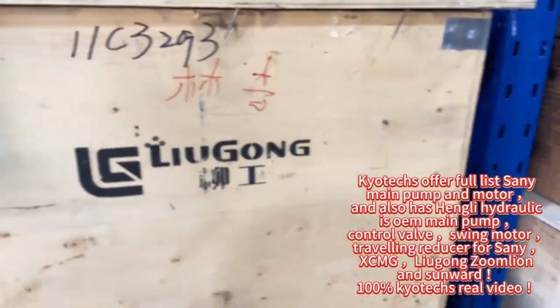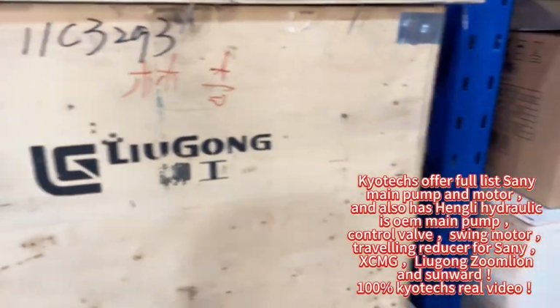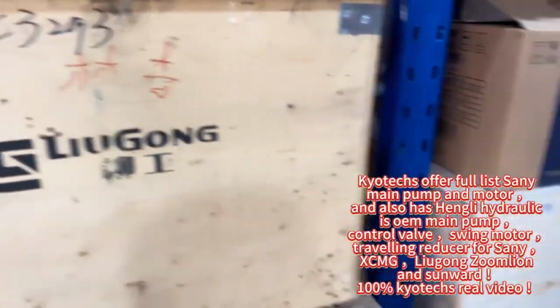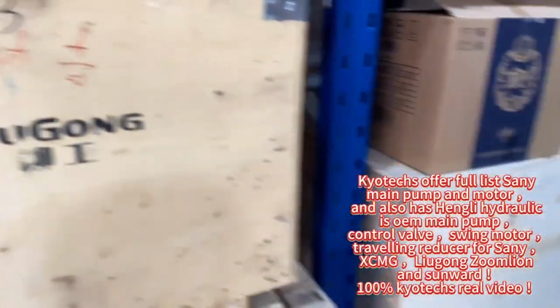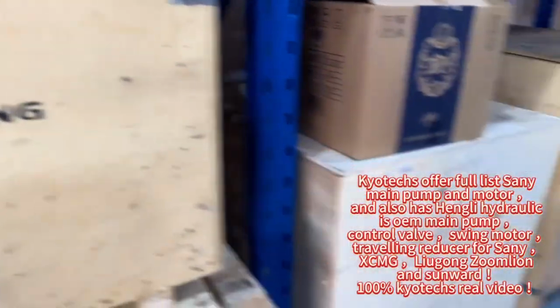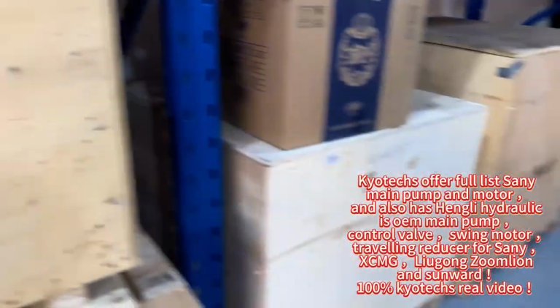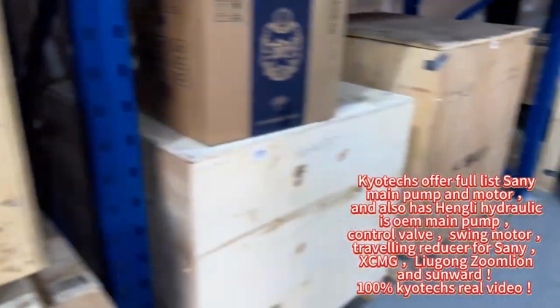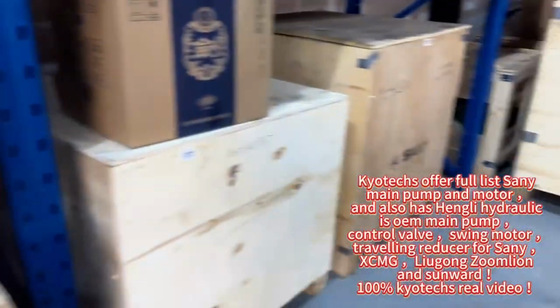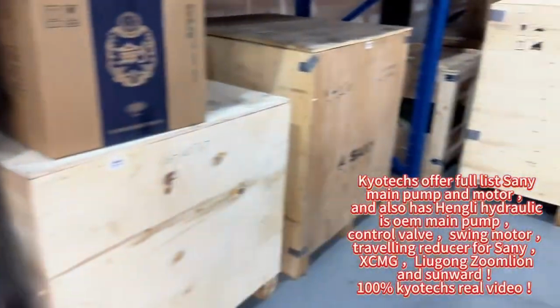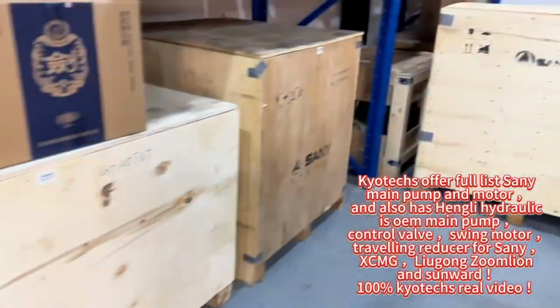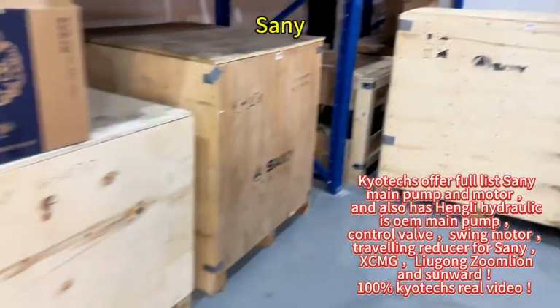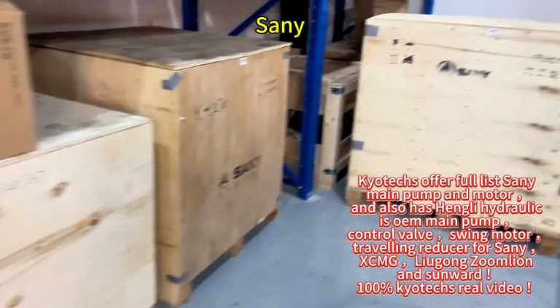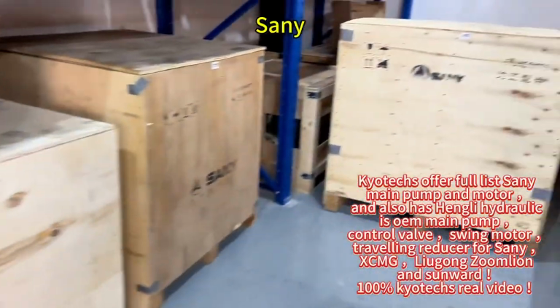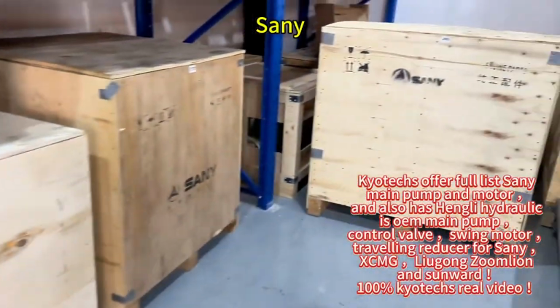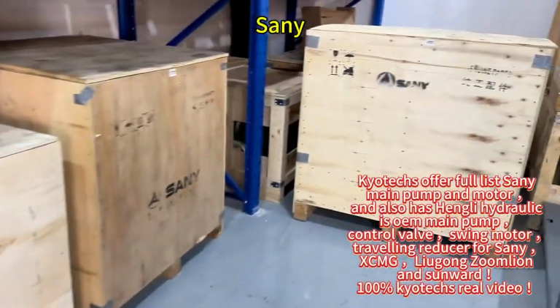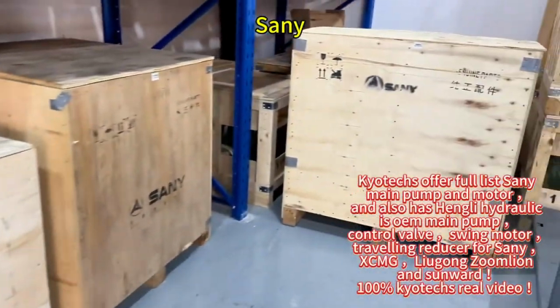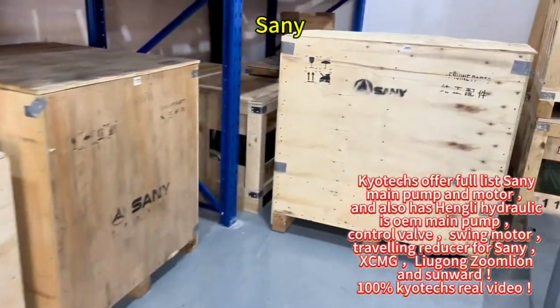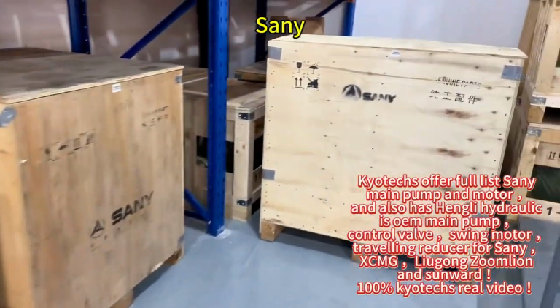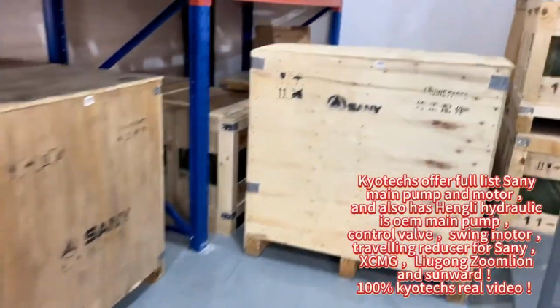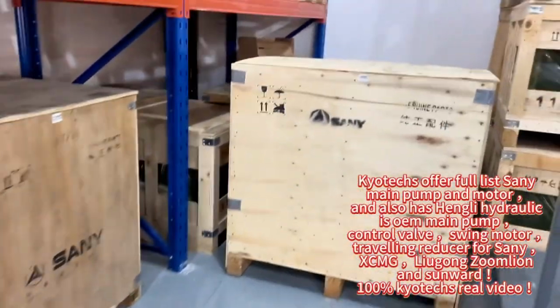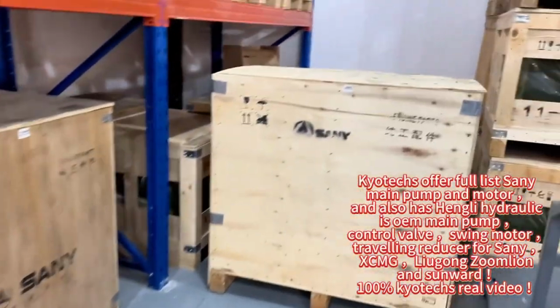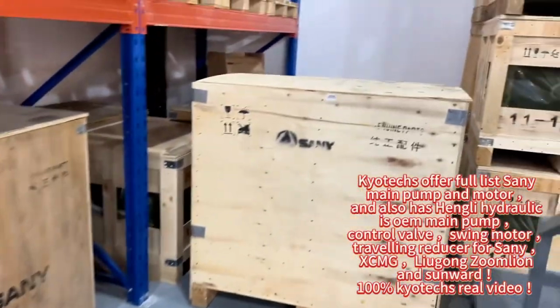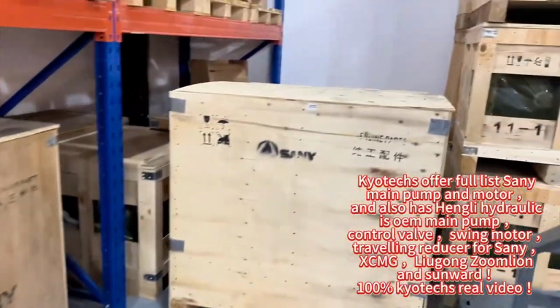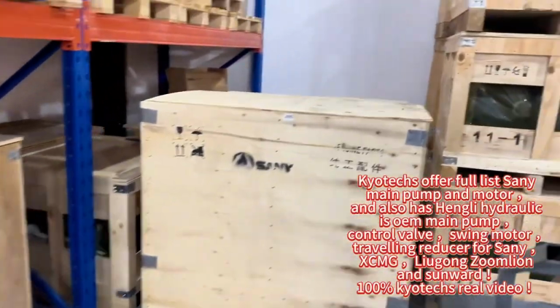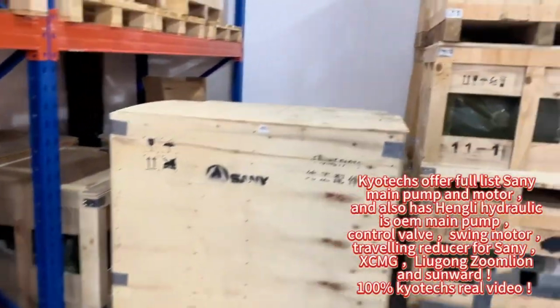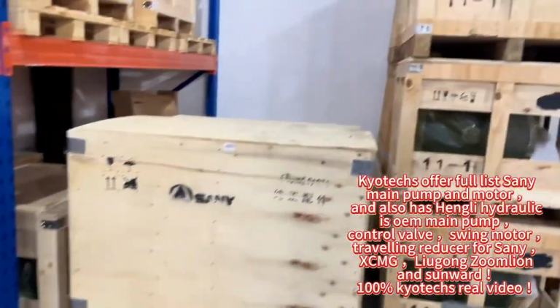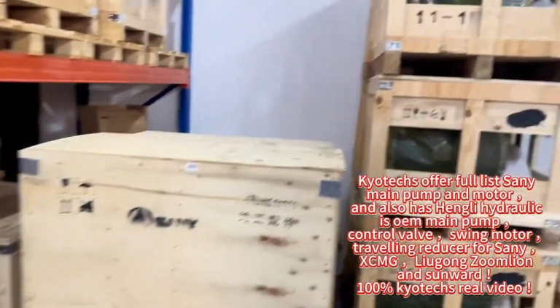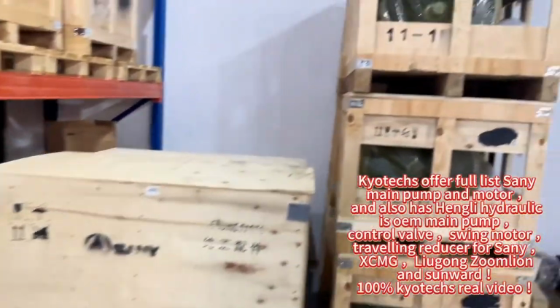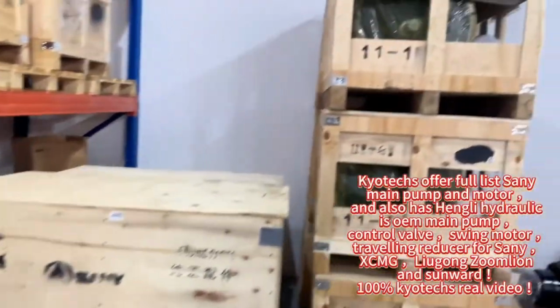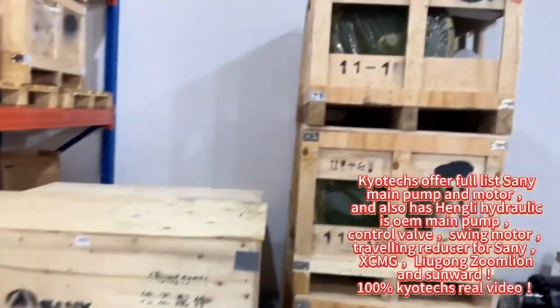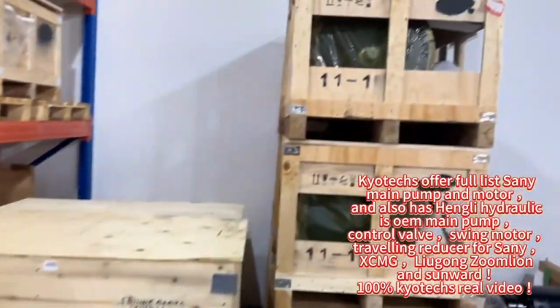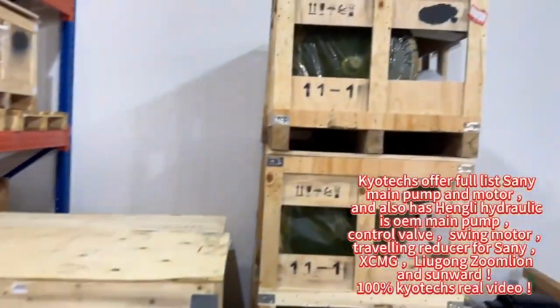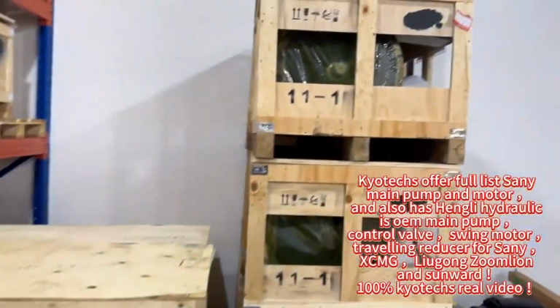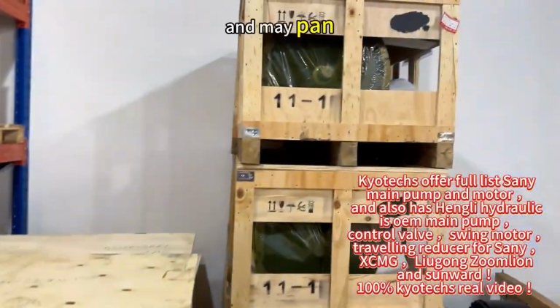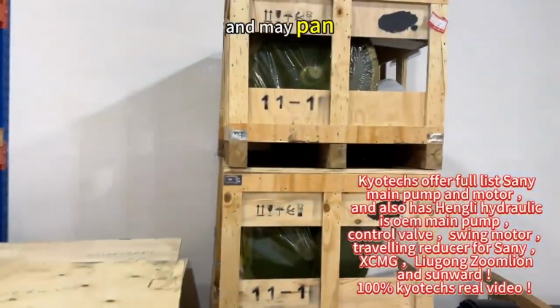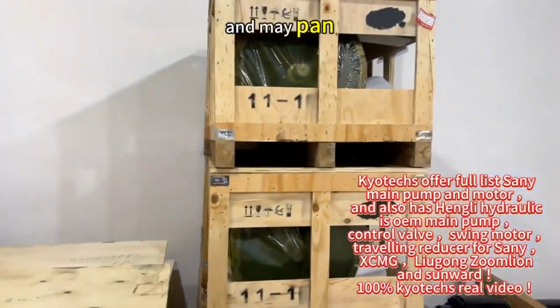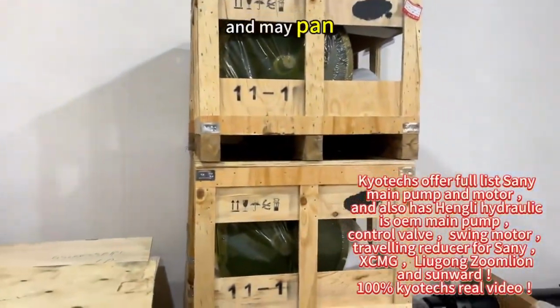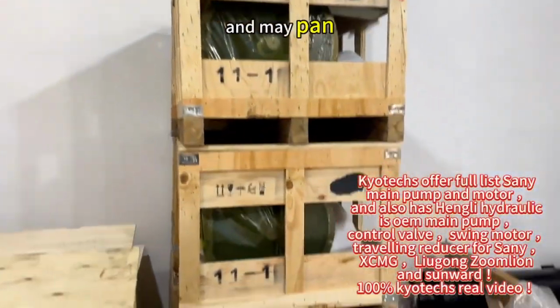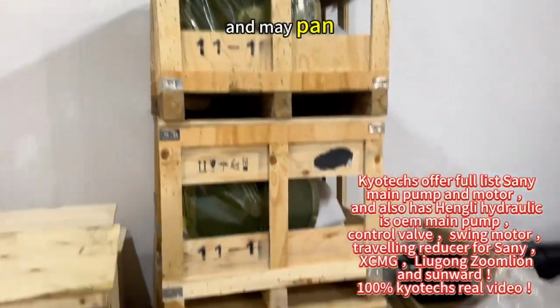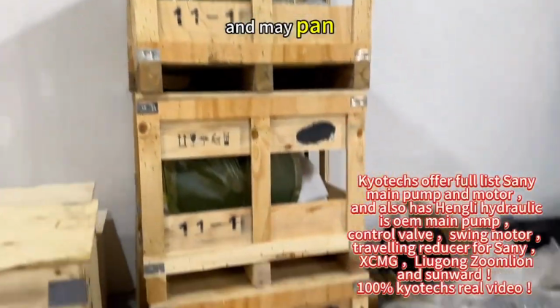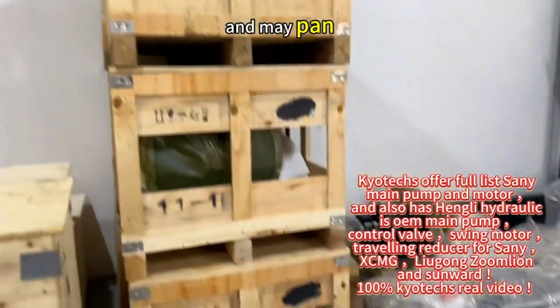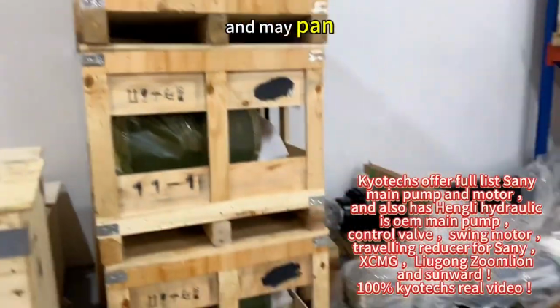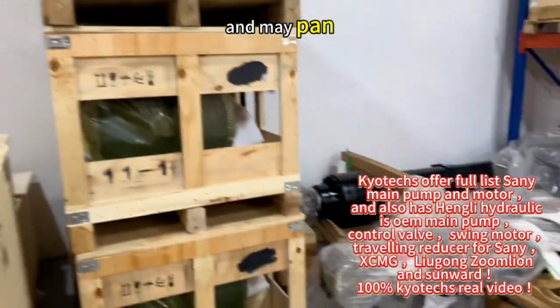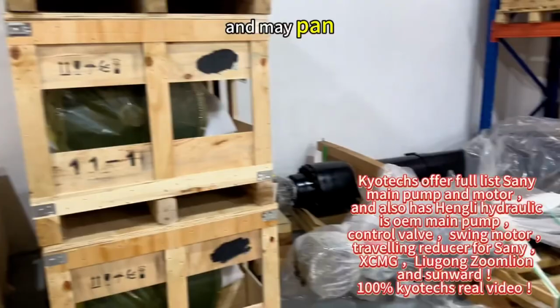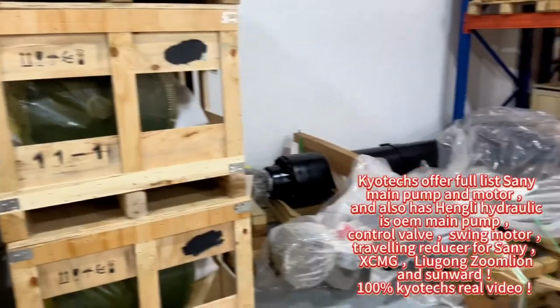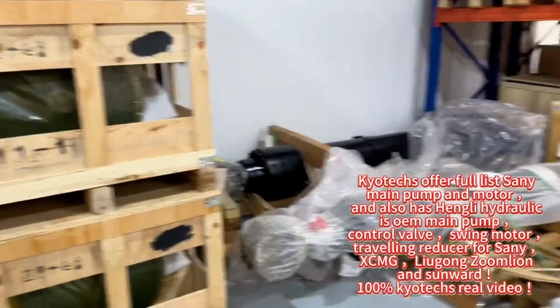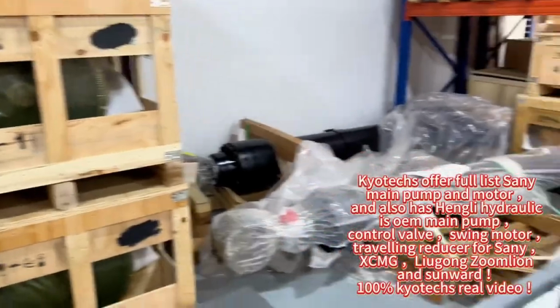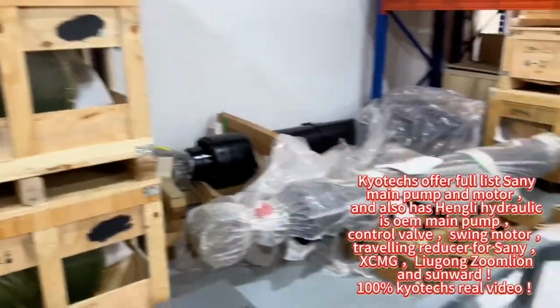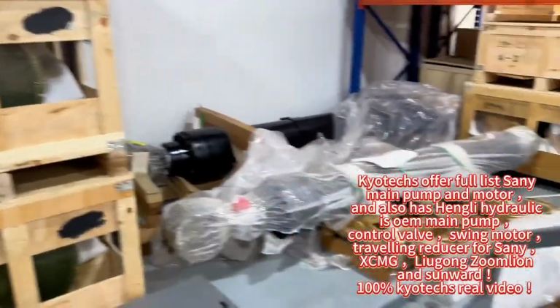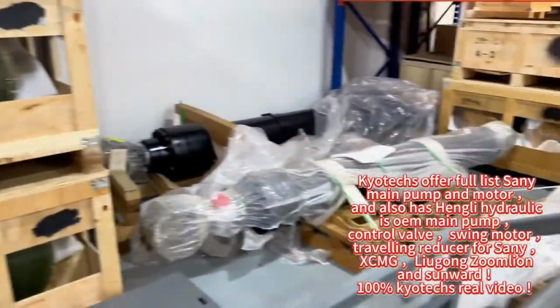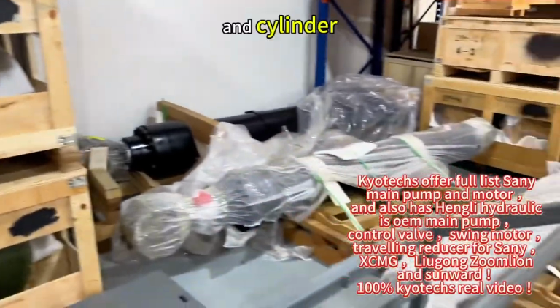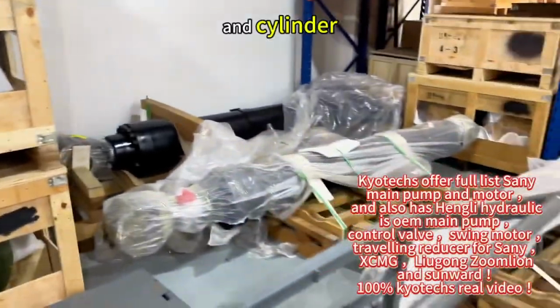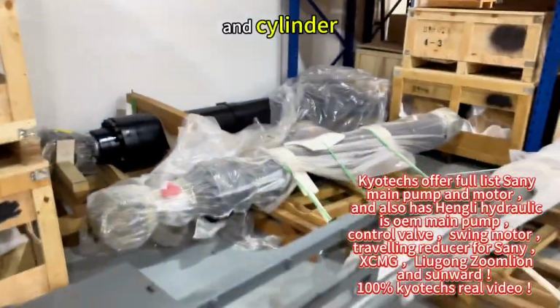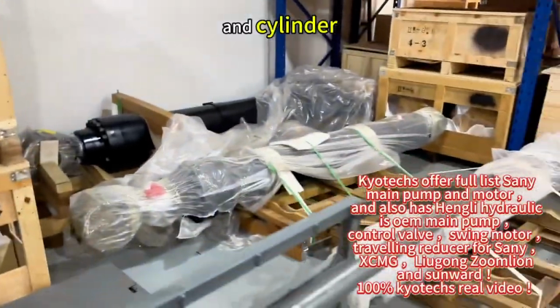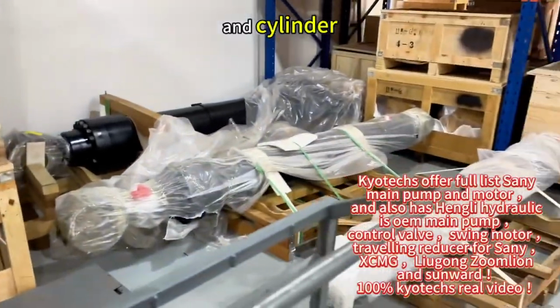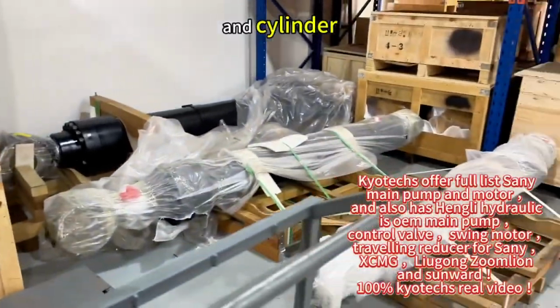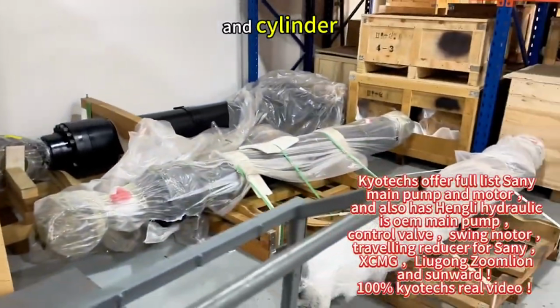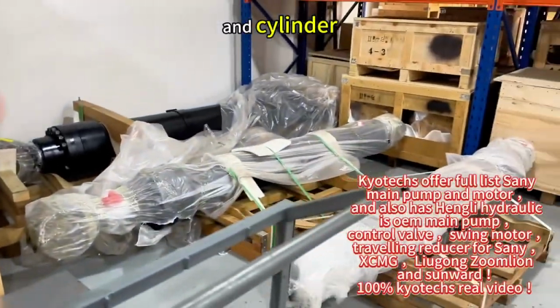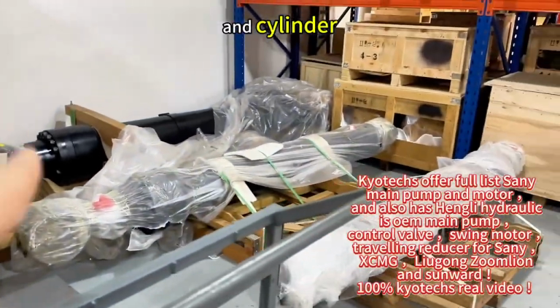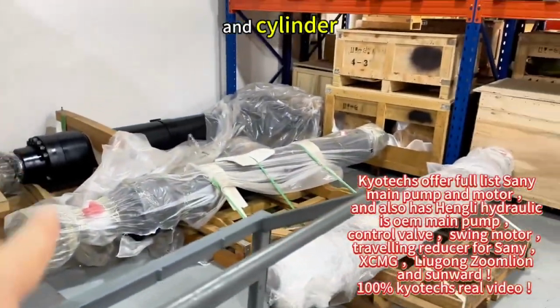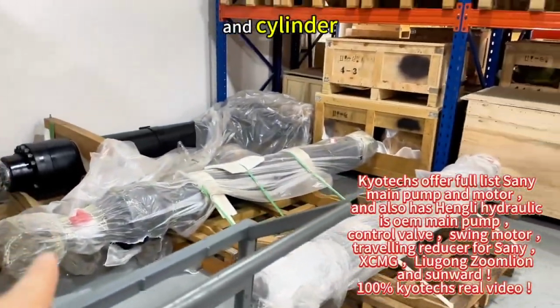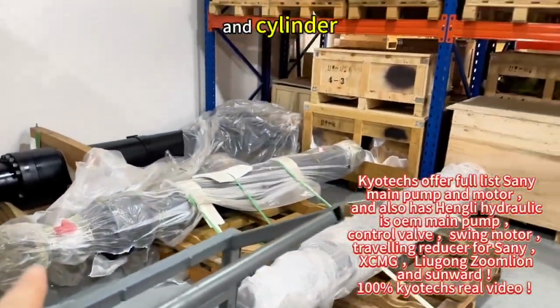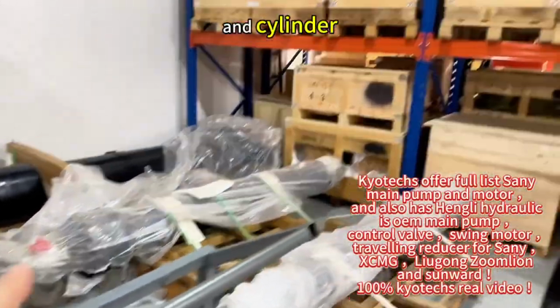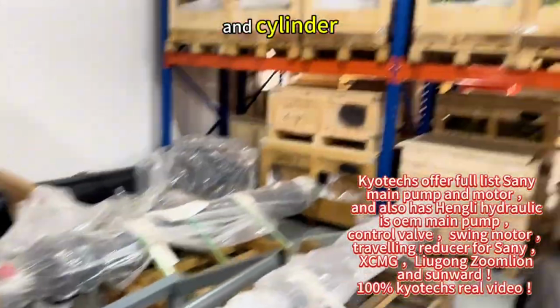Okay, Sany, and main pump, and the swing motor.